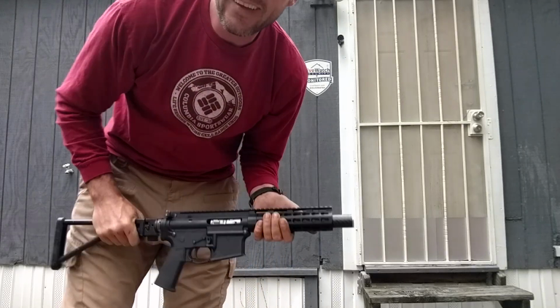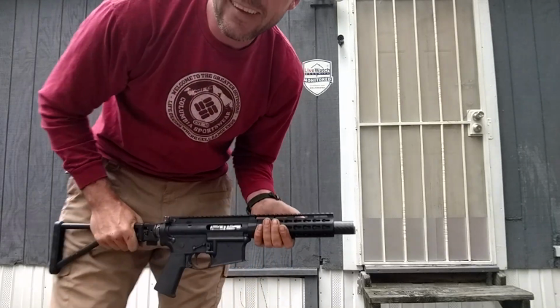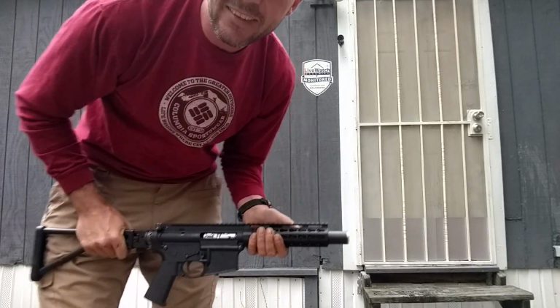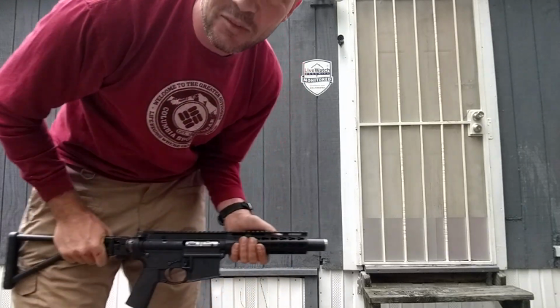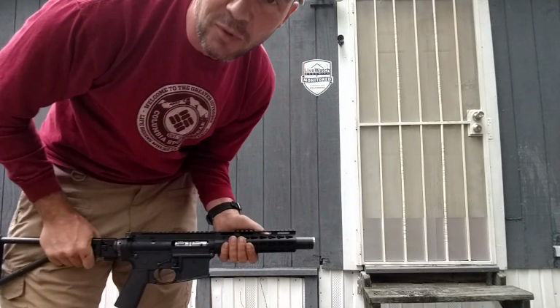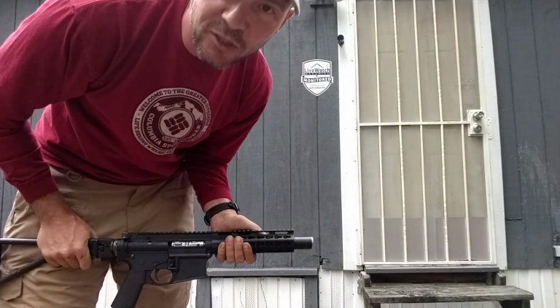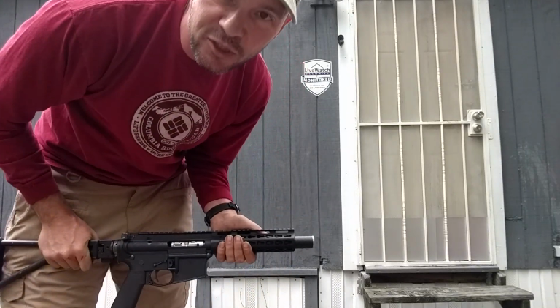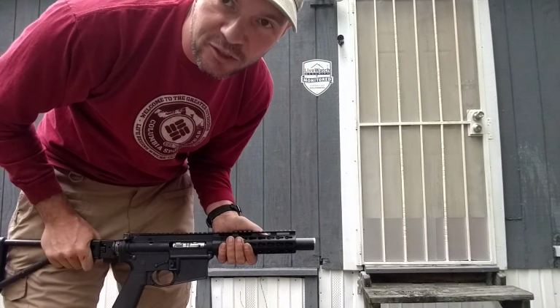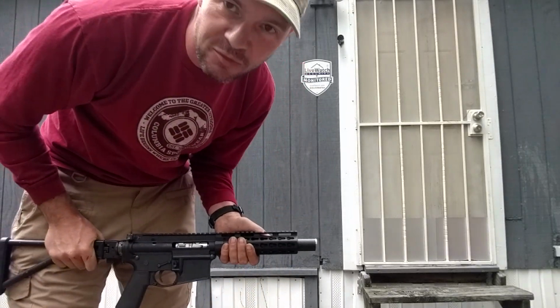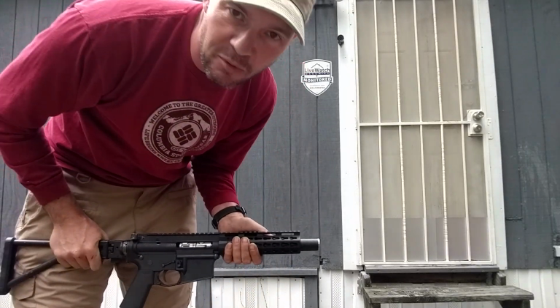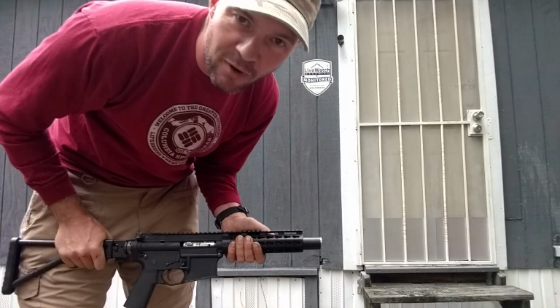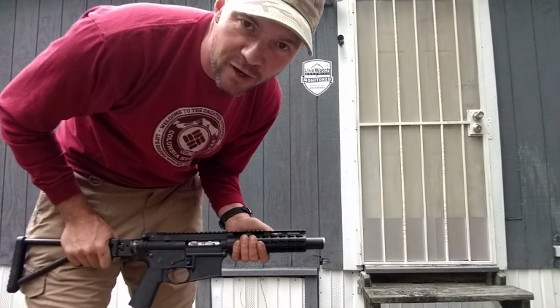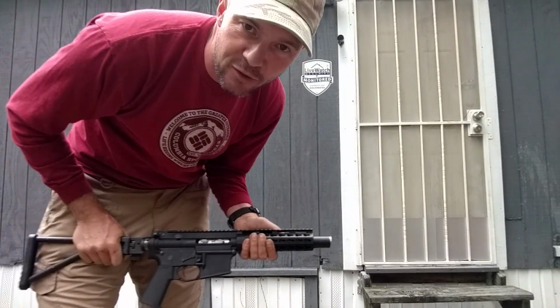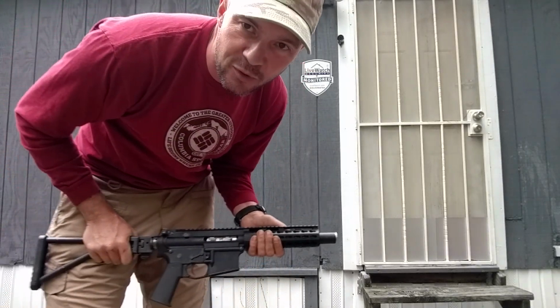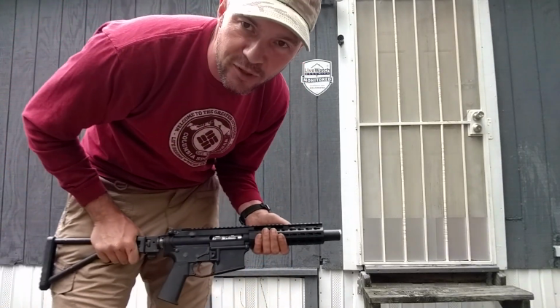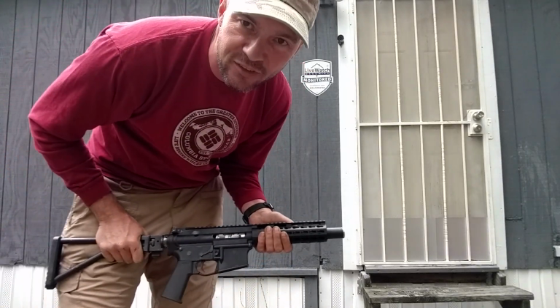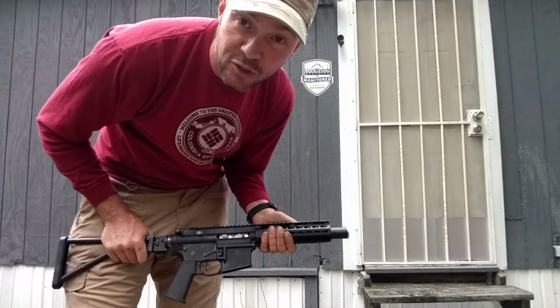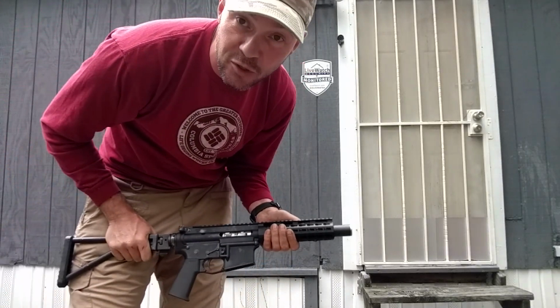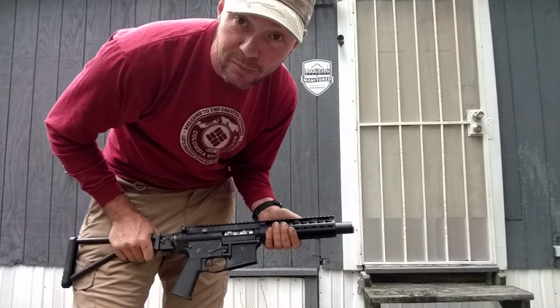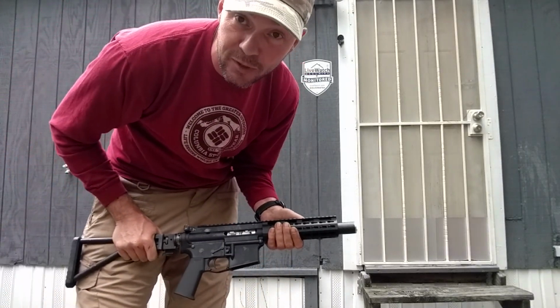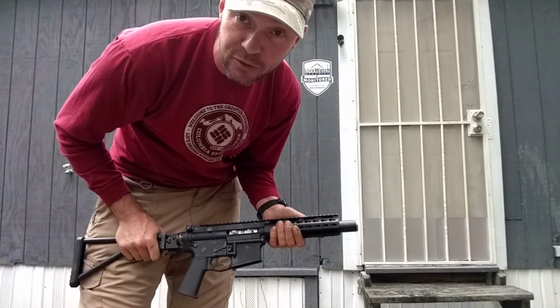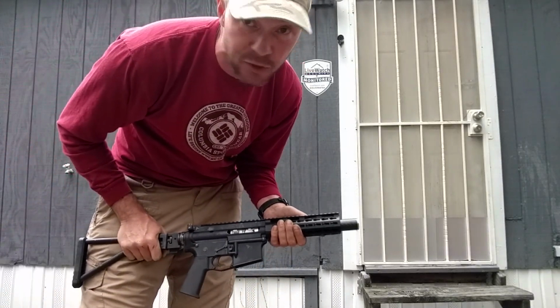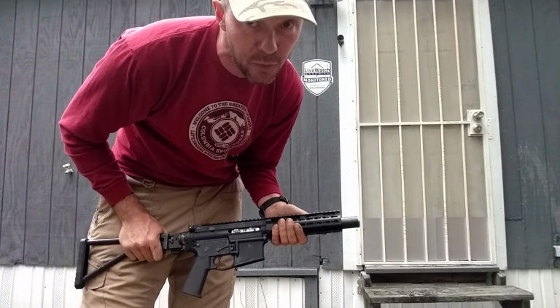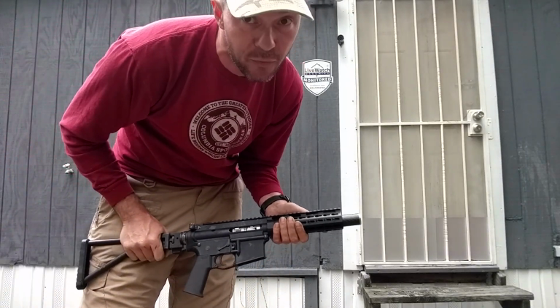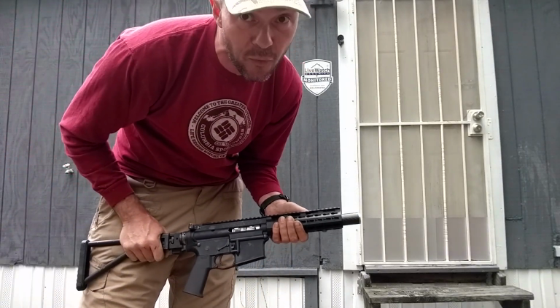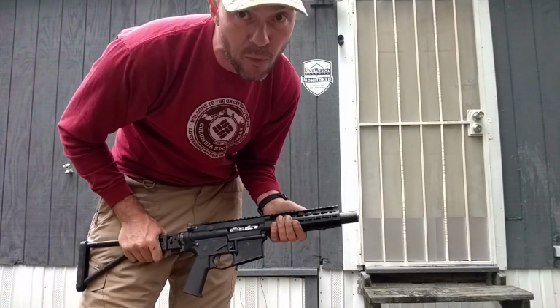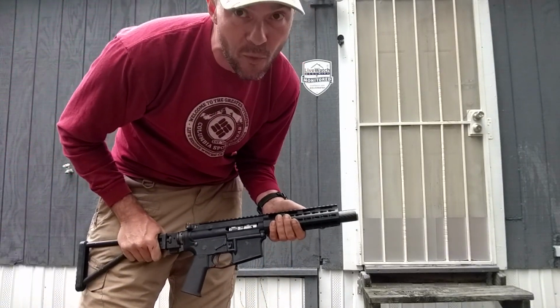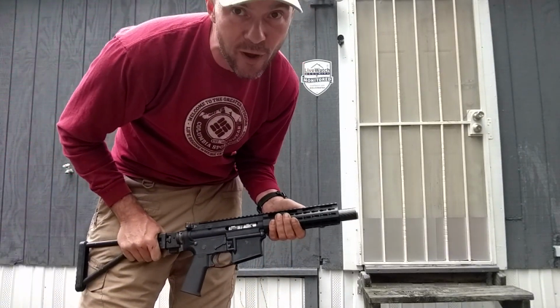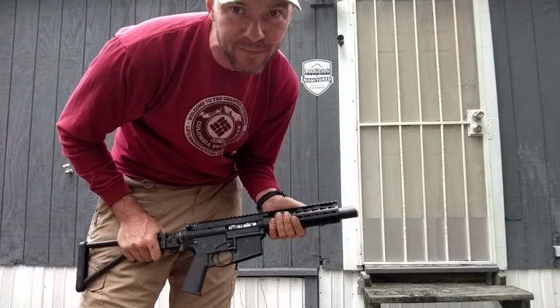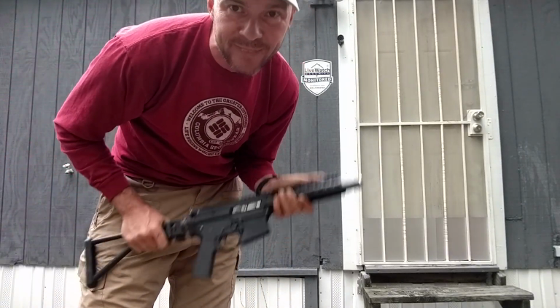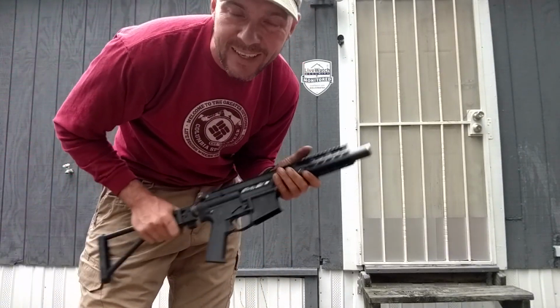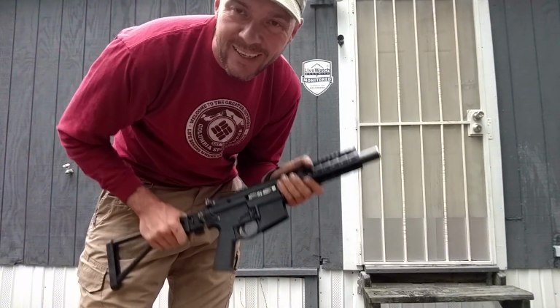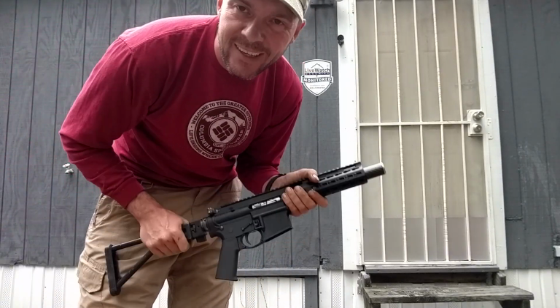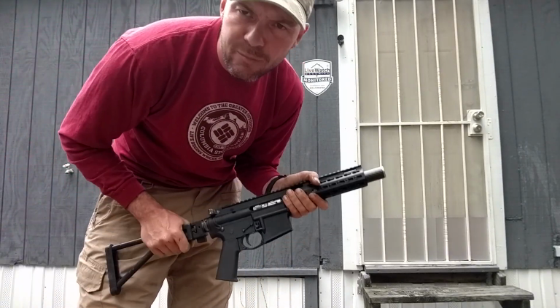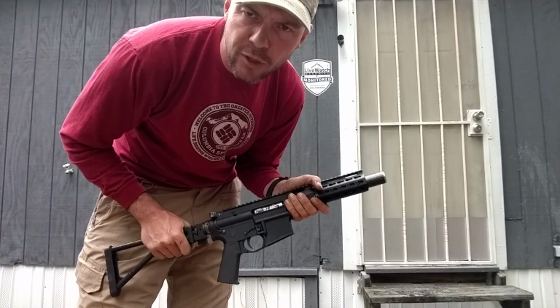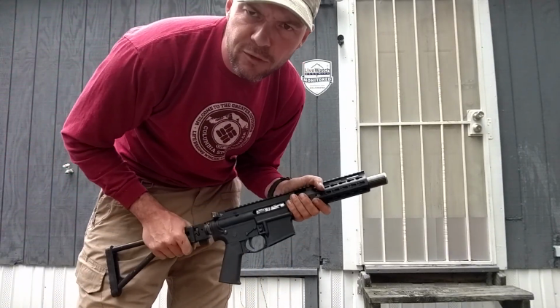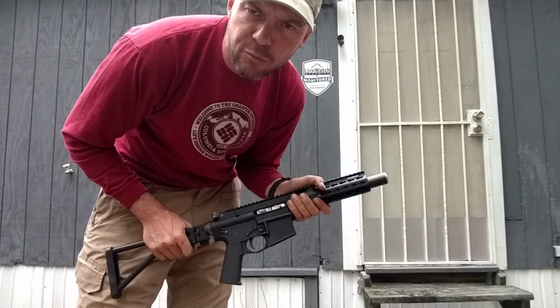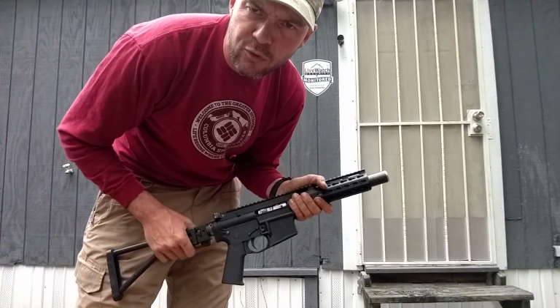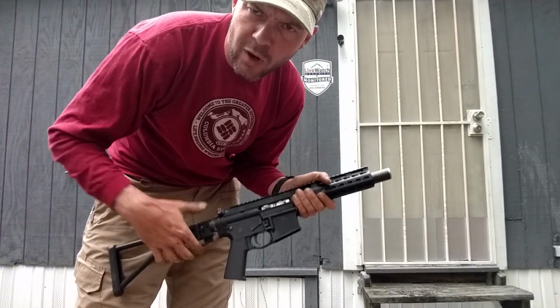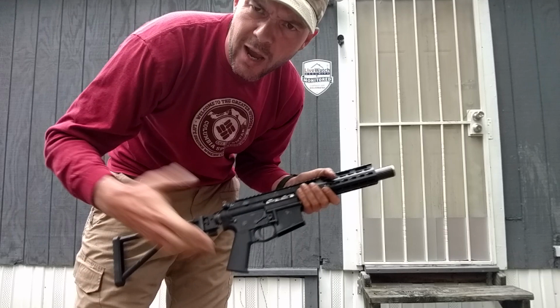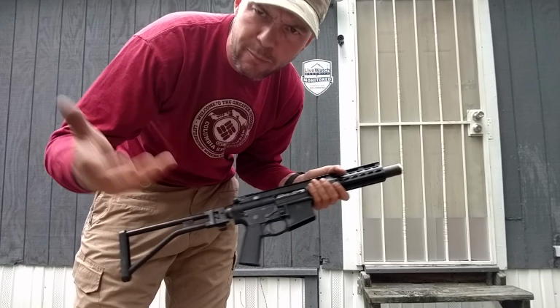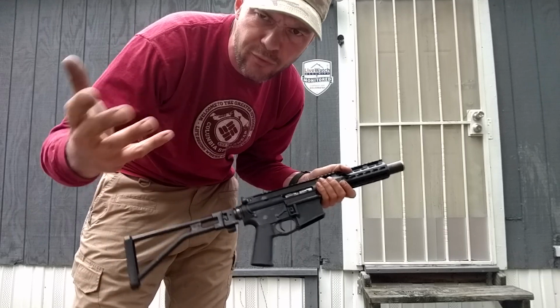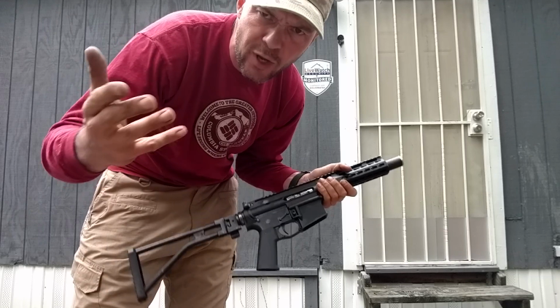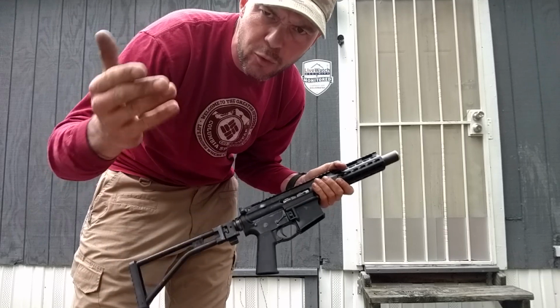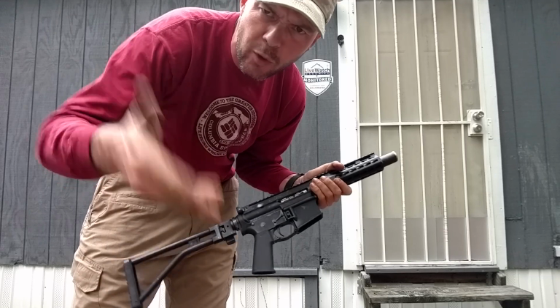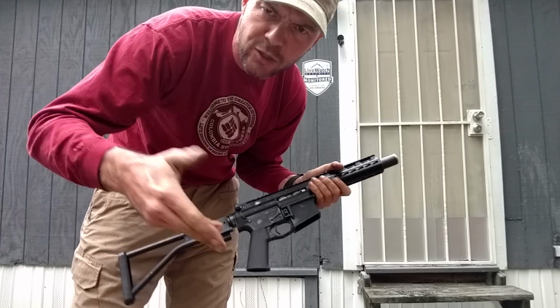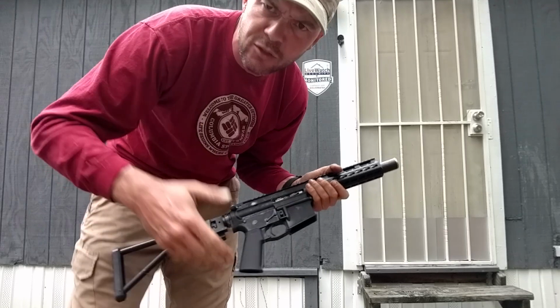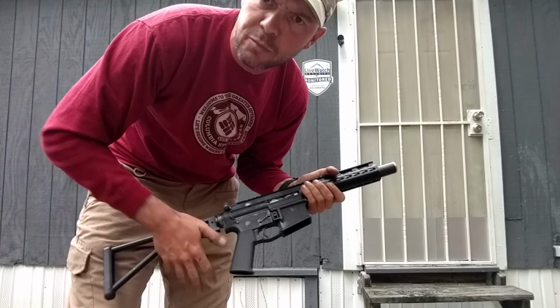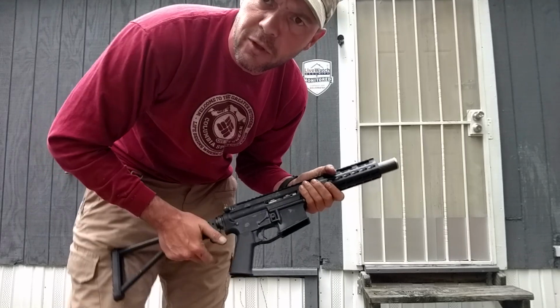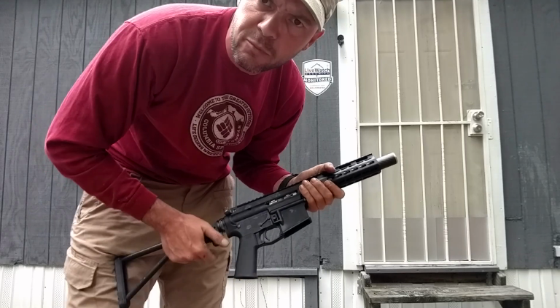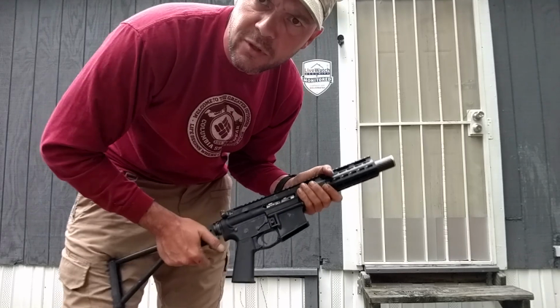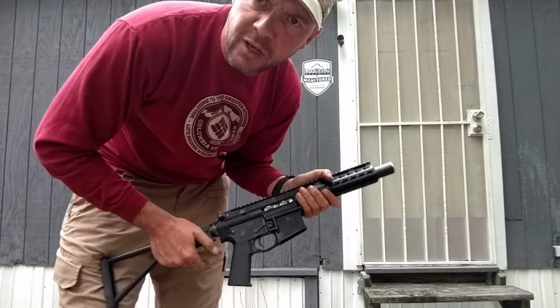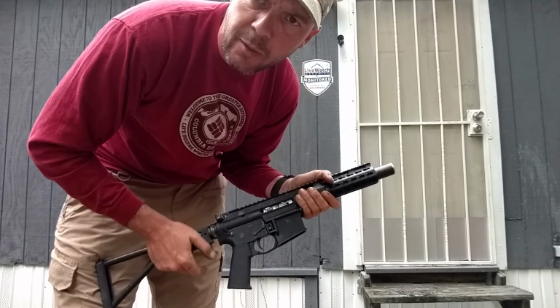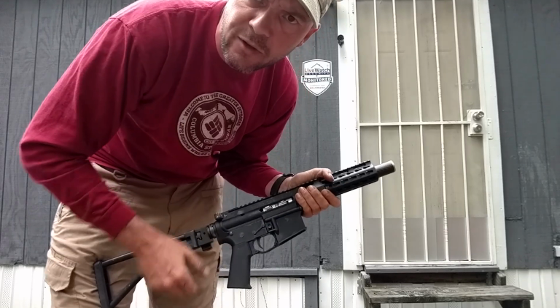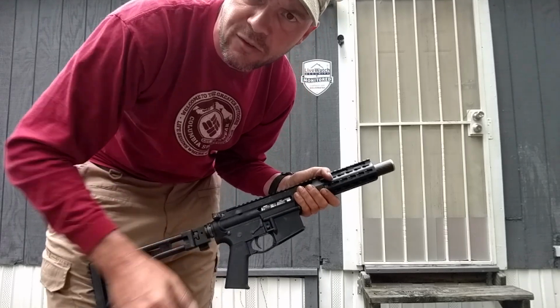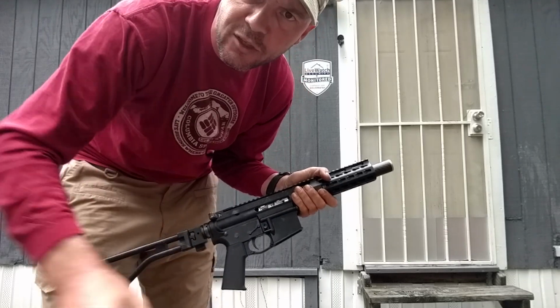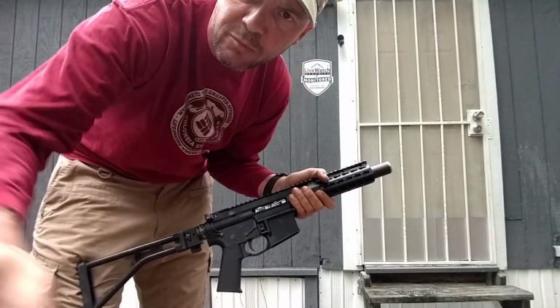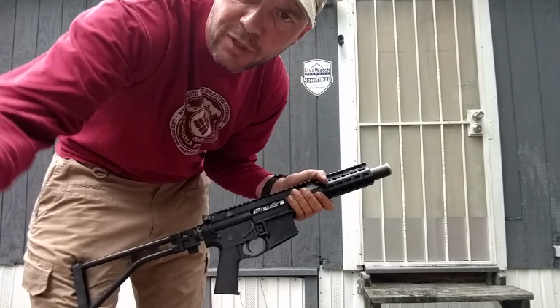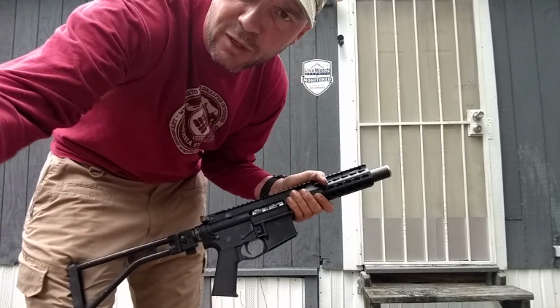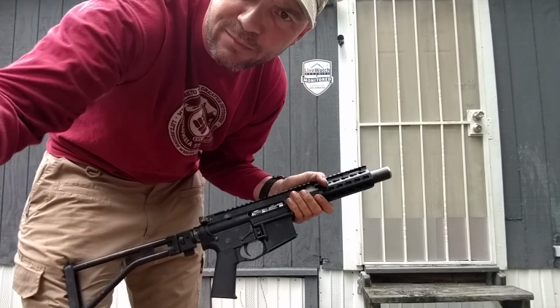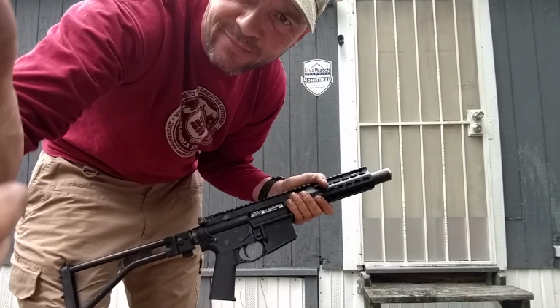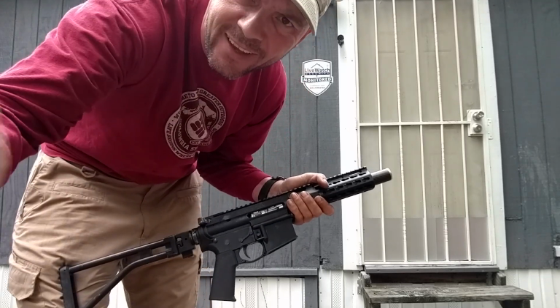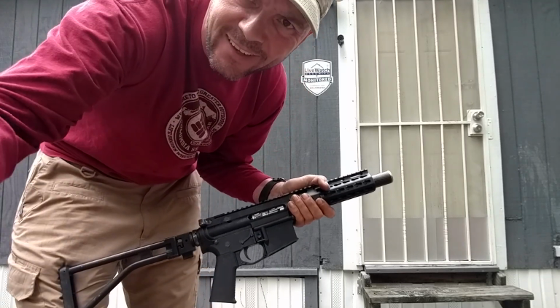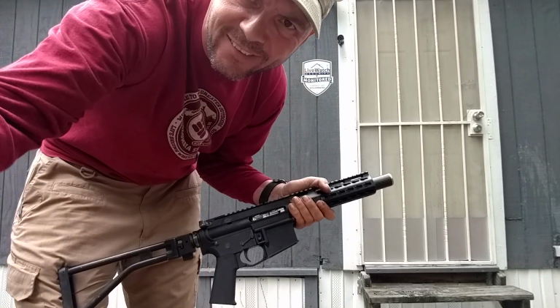I just wanted to show you some of my other toys that you can build too with a Form 1. Please subscribe. If you've got any questions, leave them in the comments section below. Thanks.